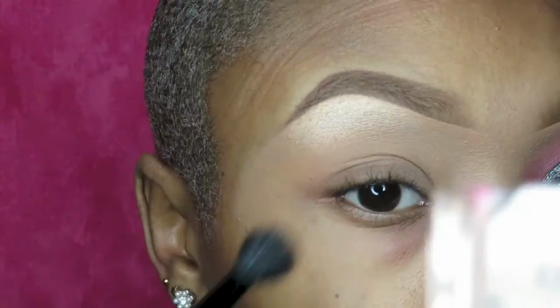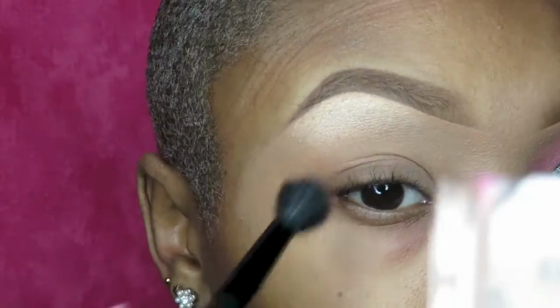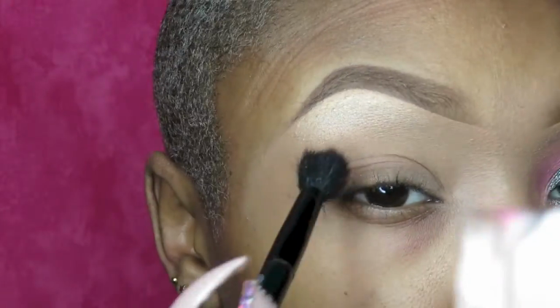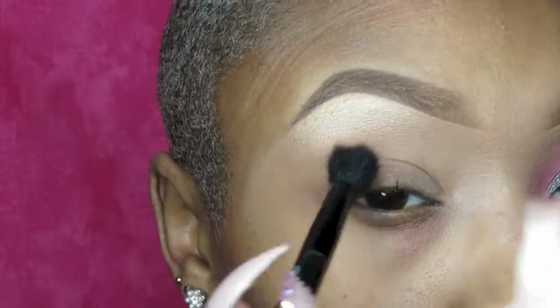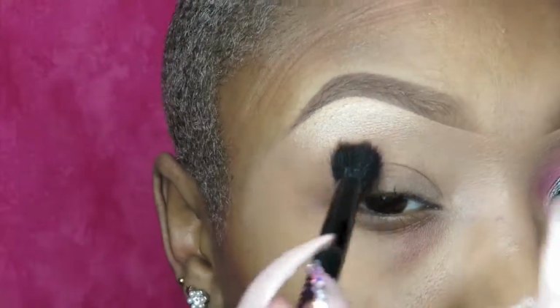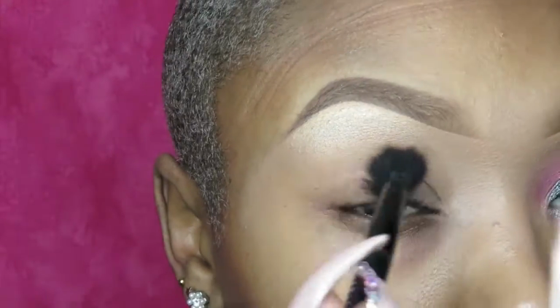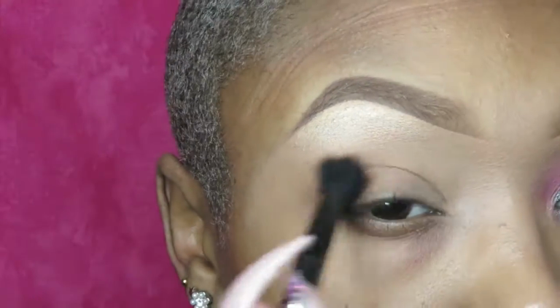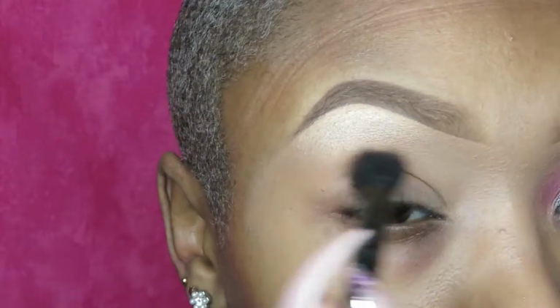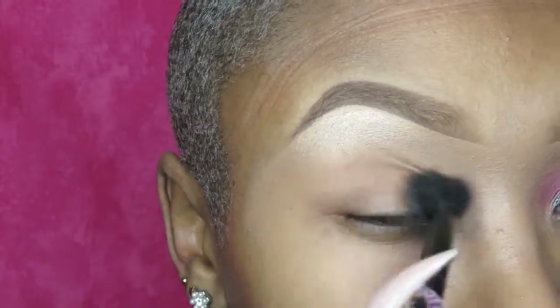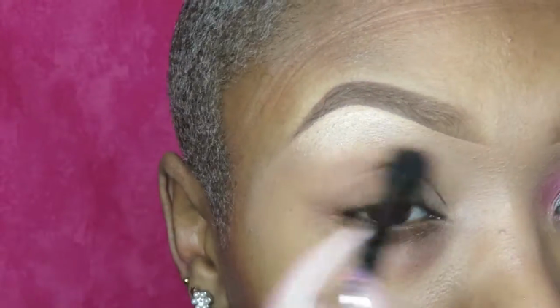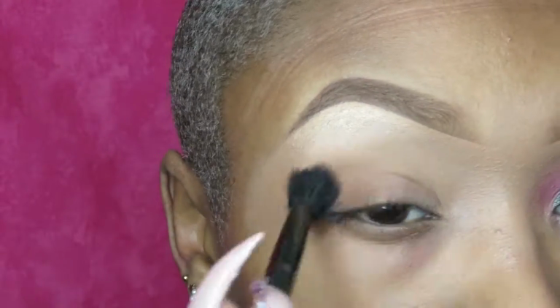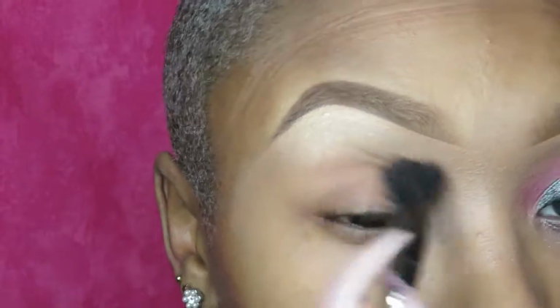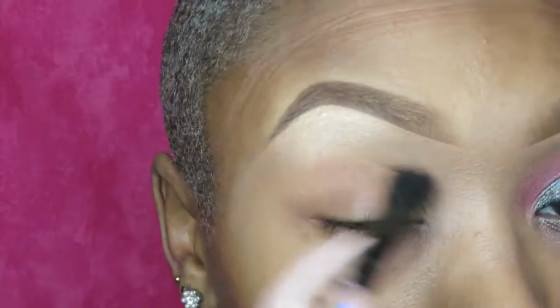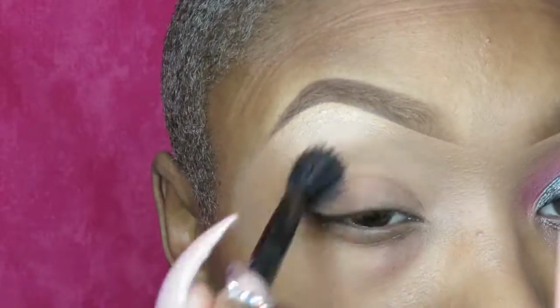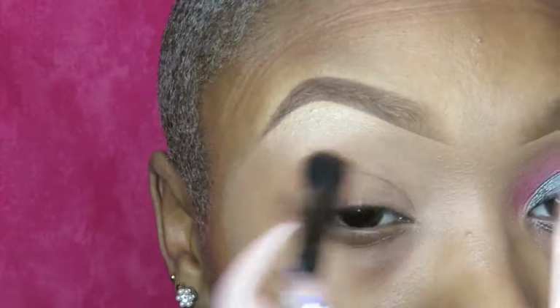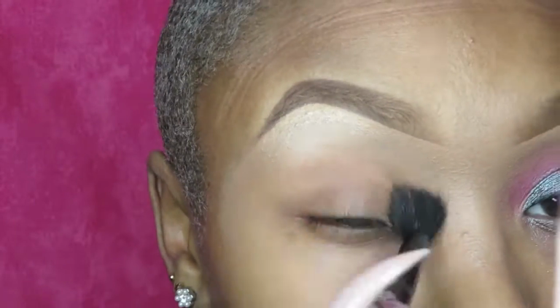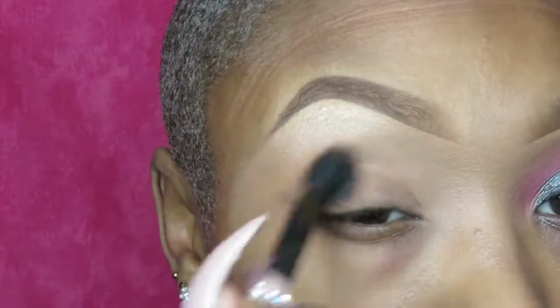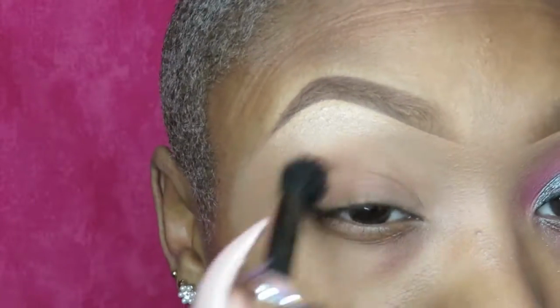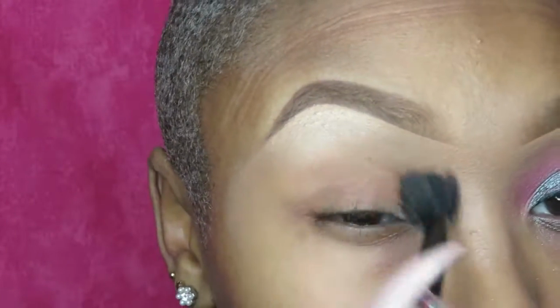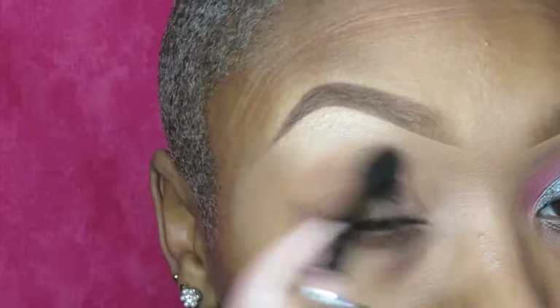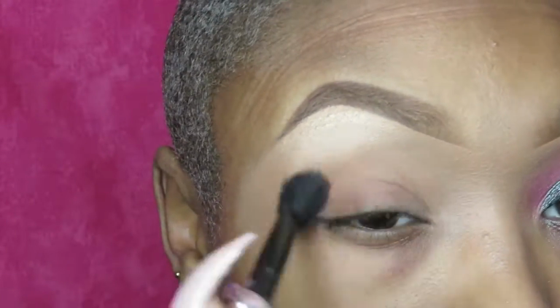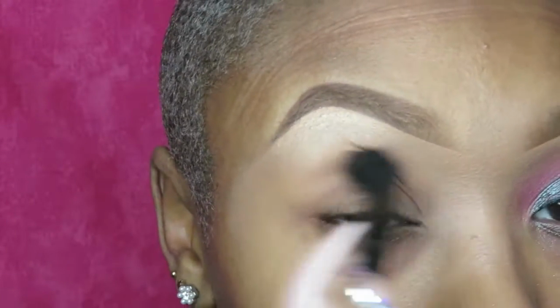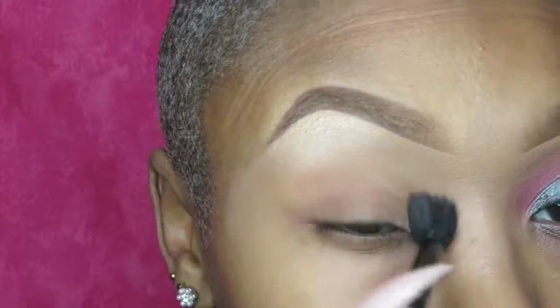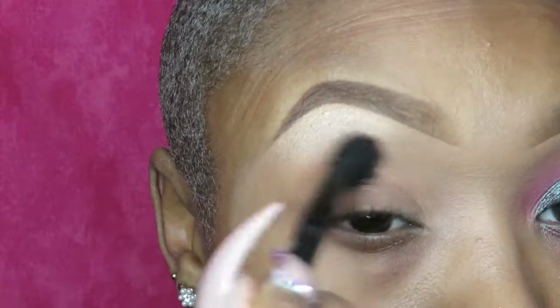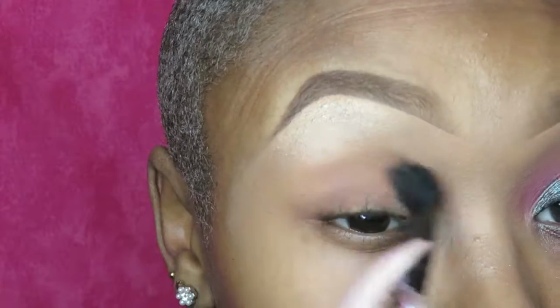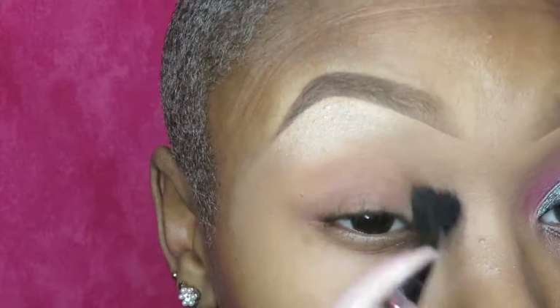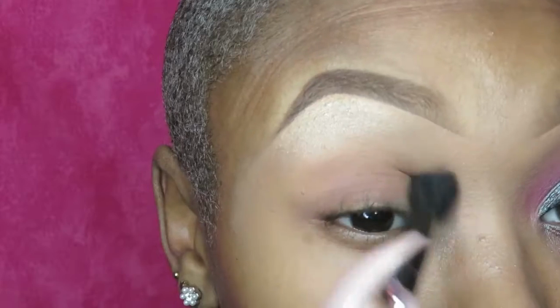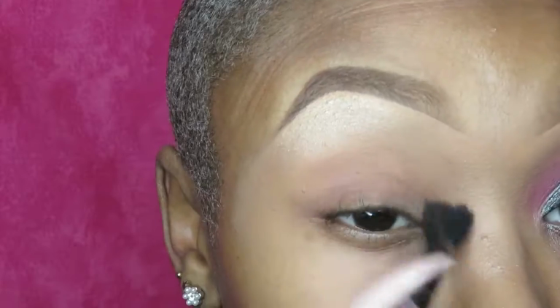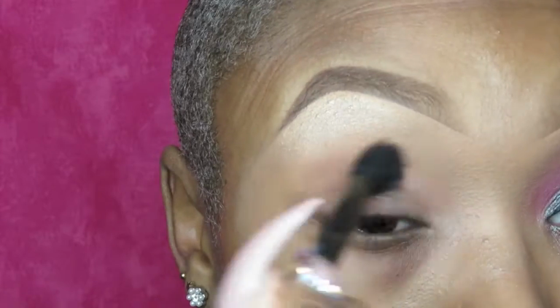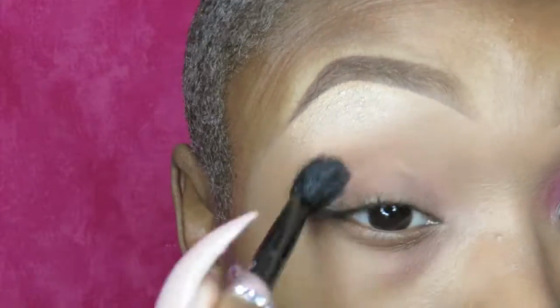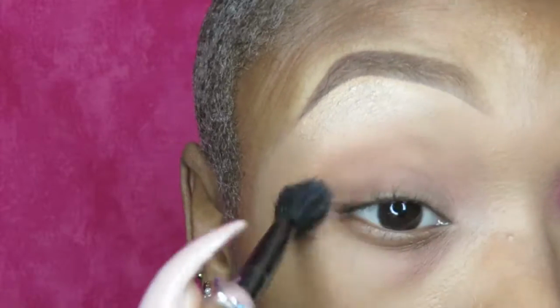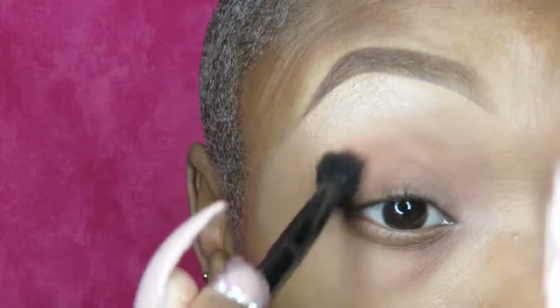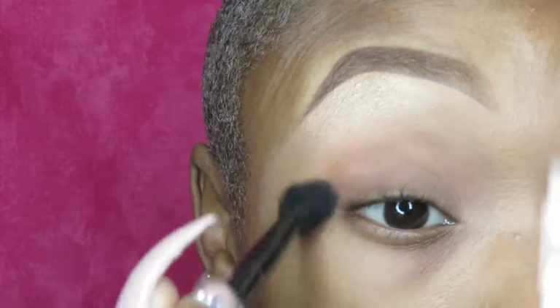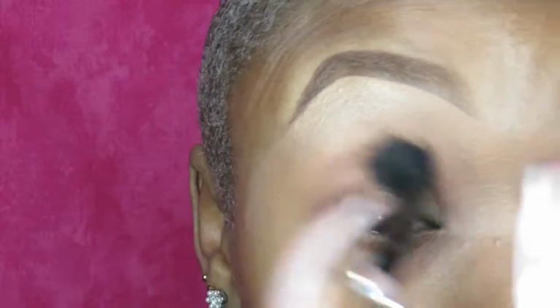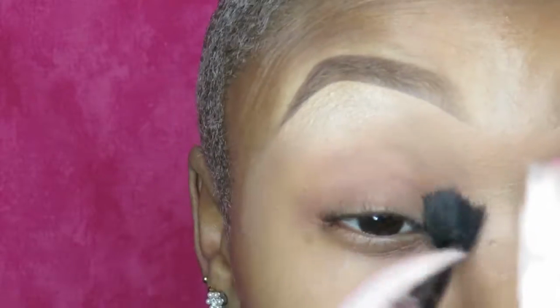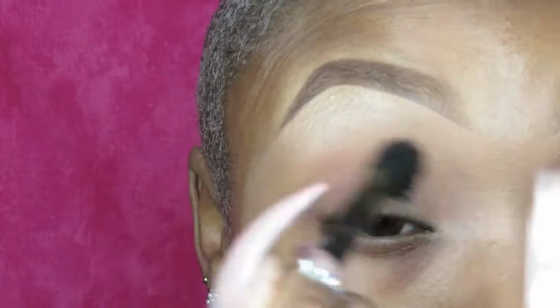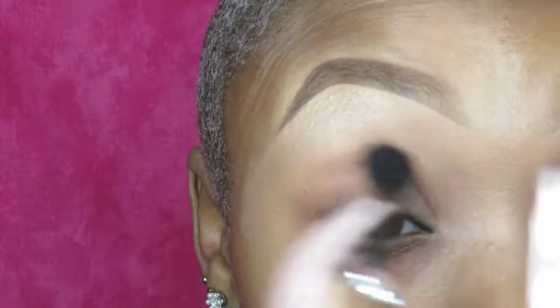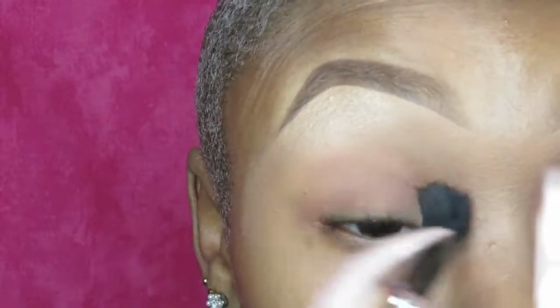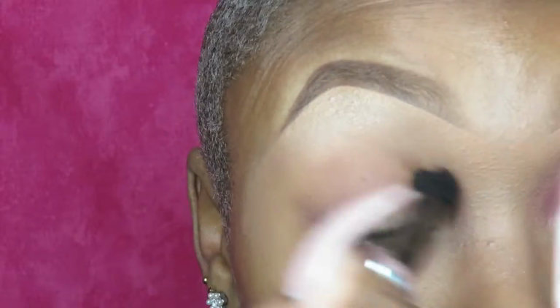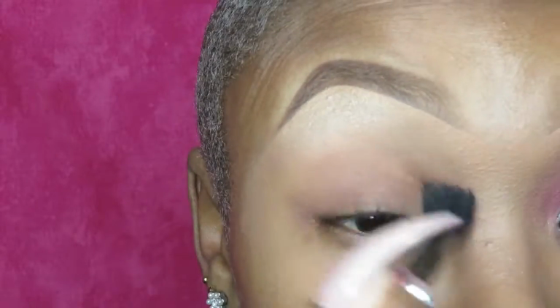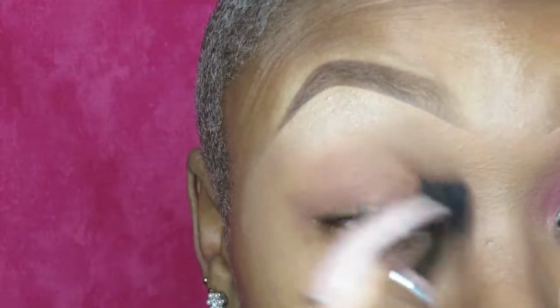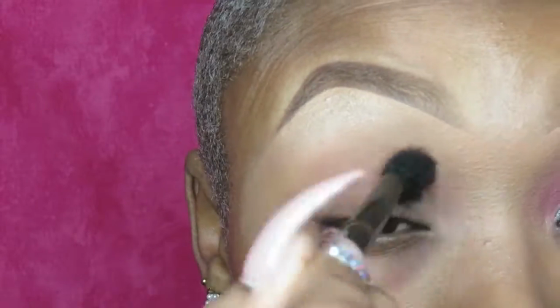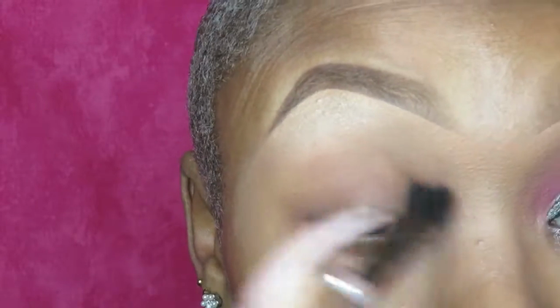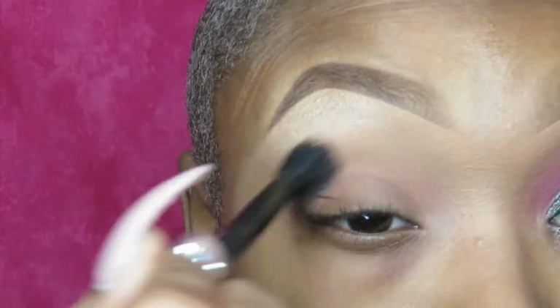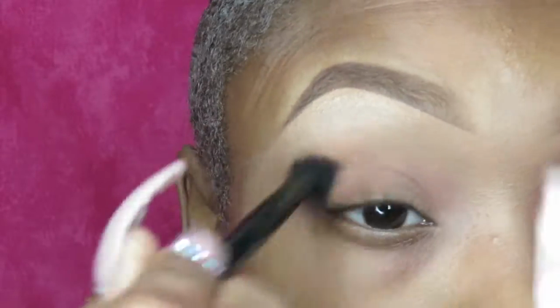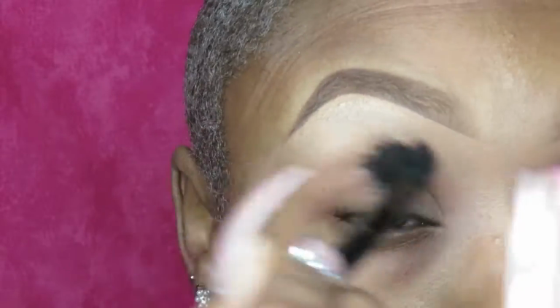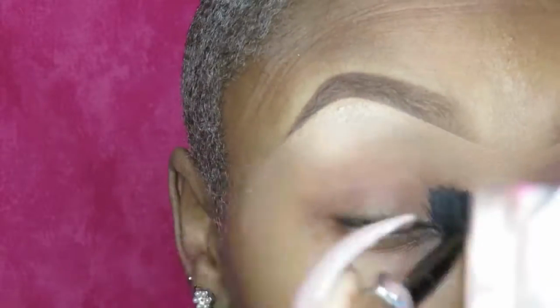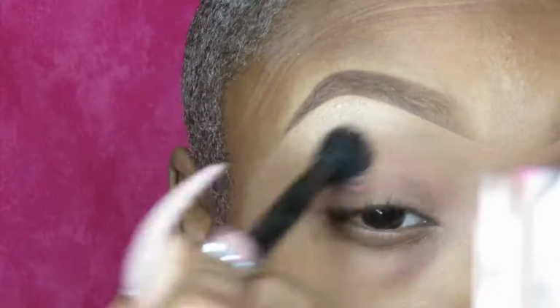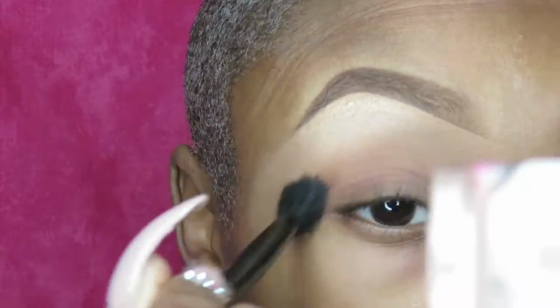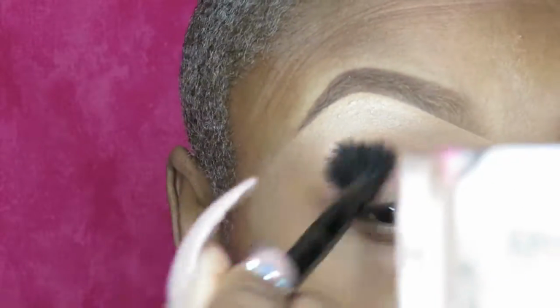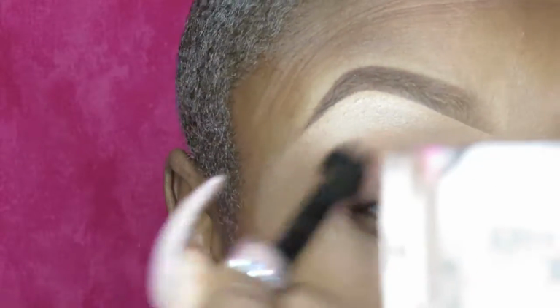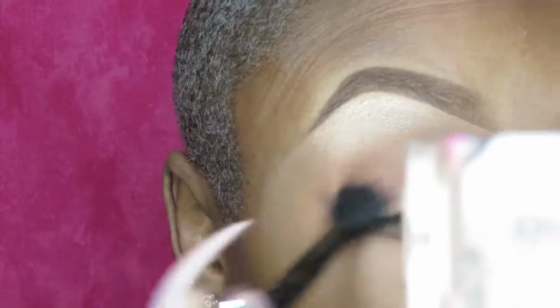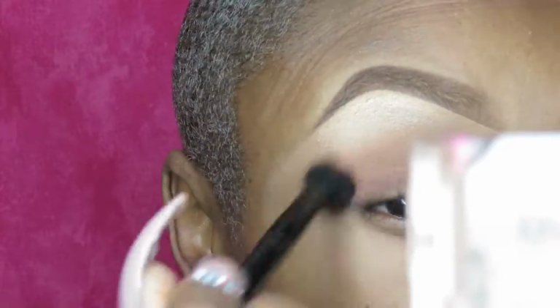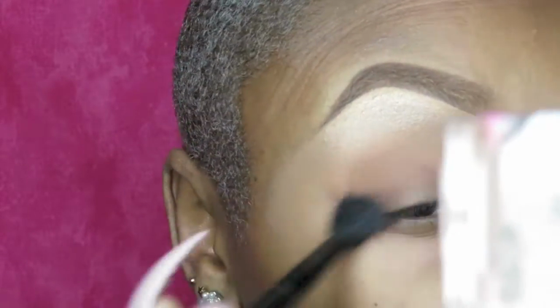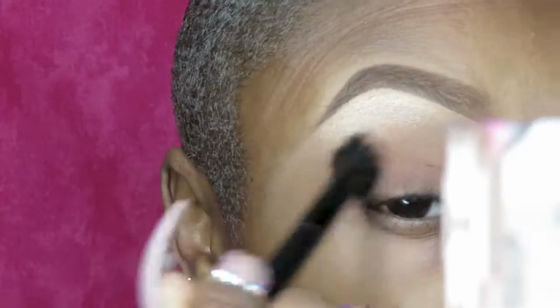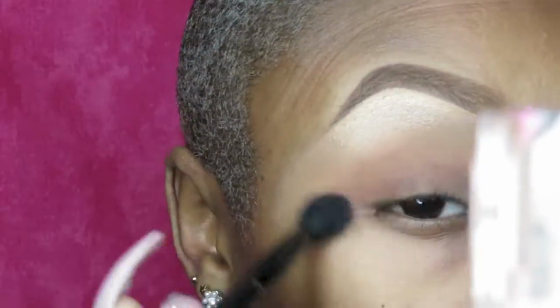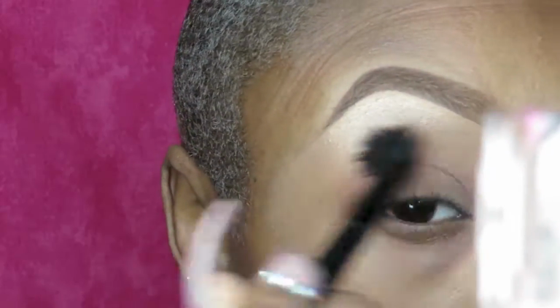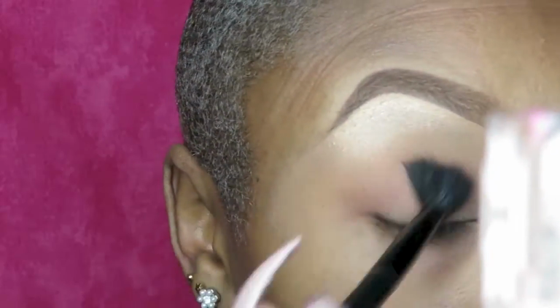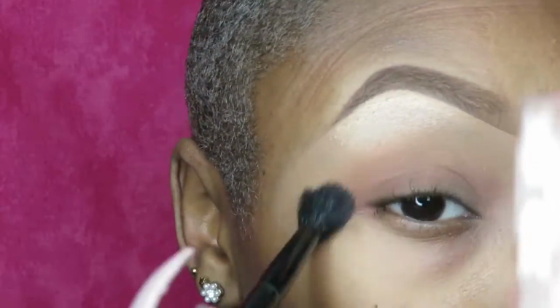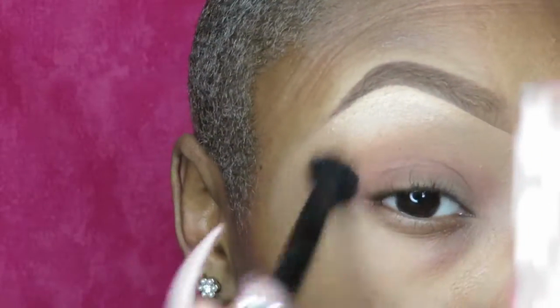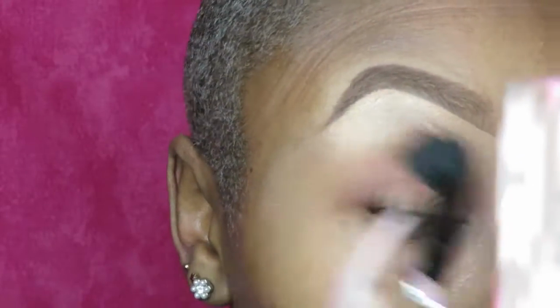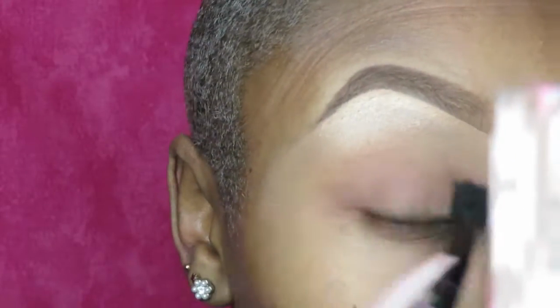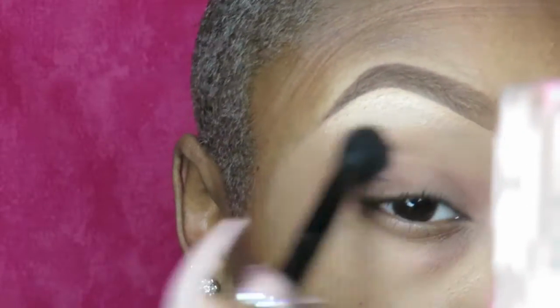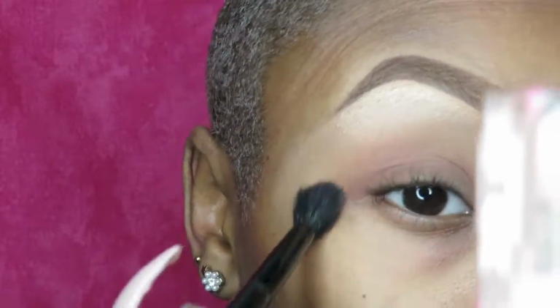First, I'm going in with Saddle by MAC as my transition shade. I'm just going to buff that into the crease.